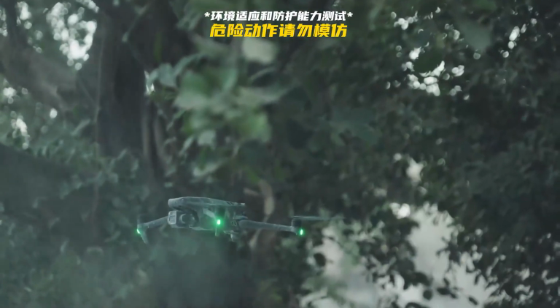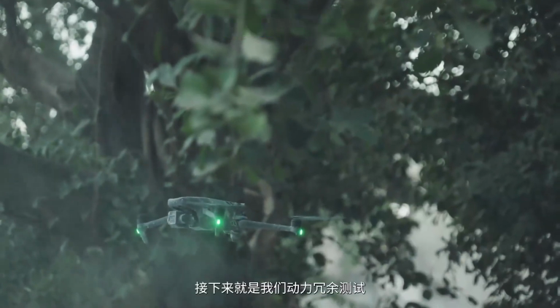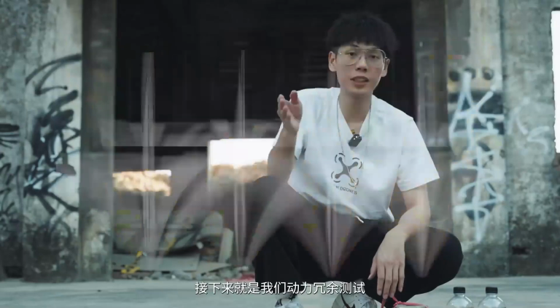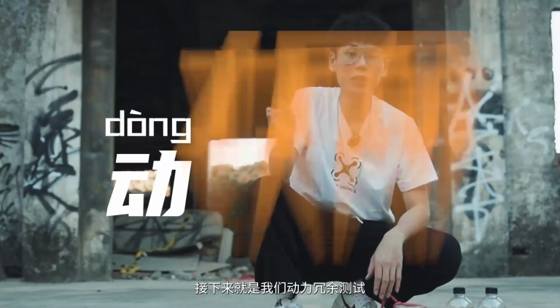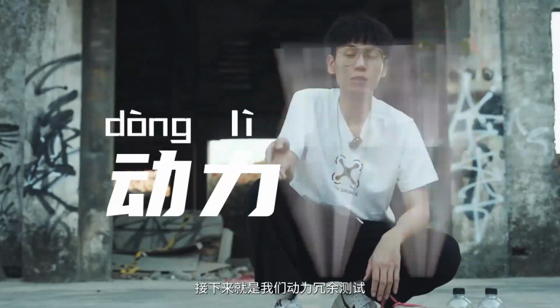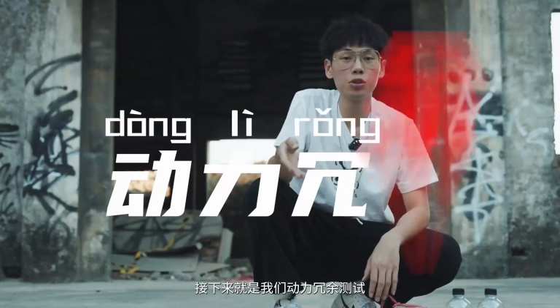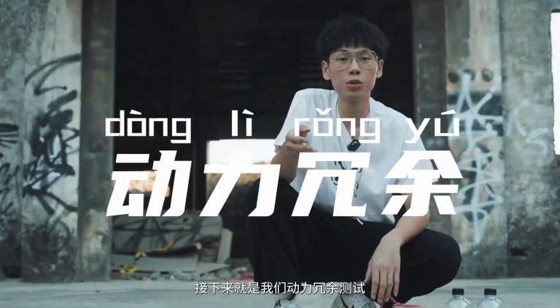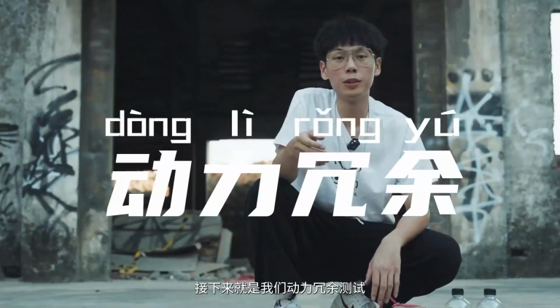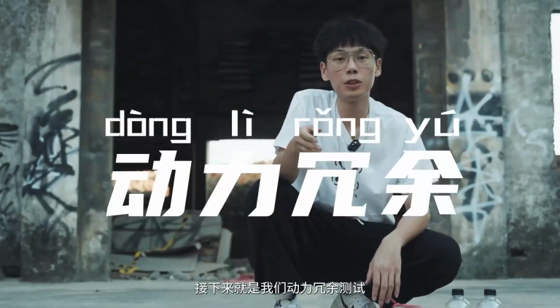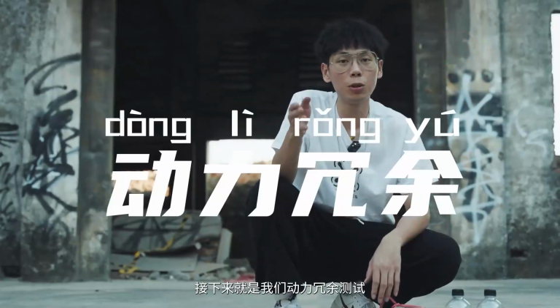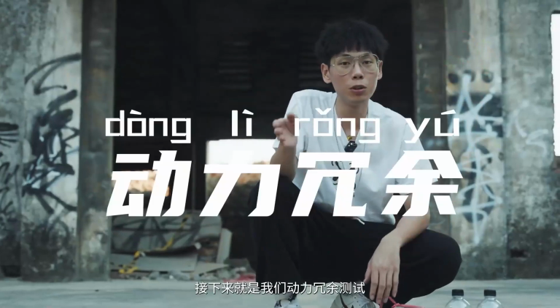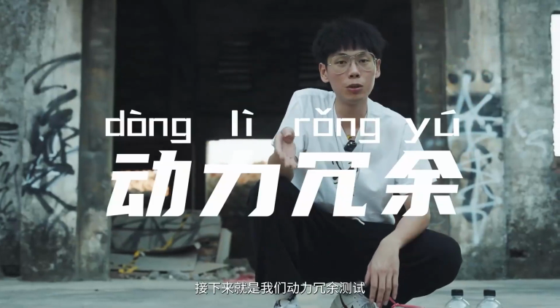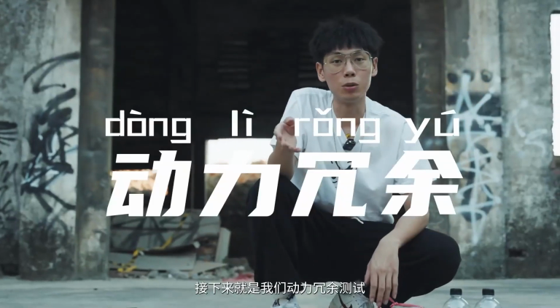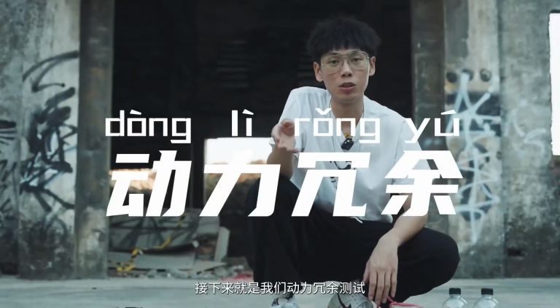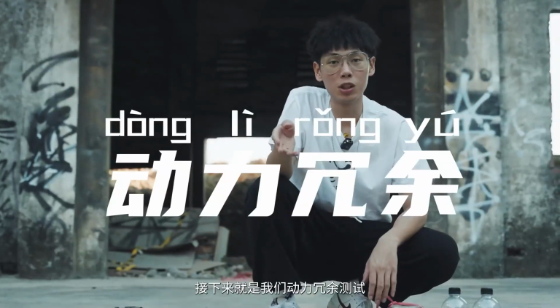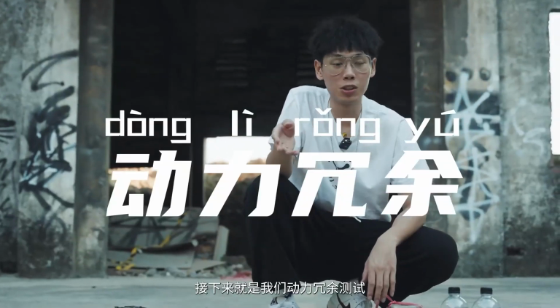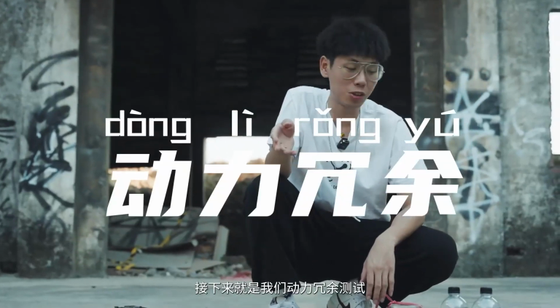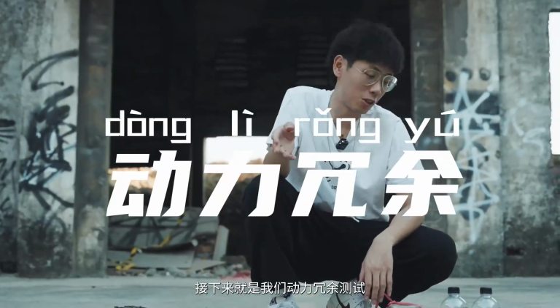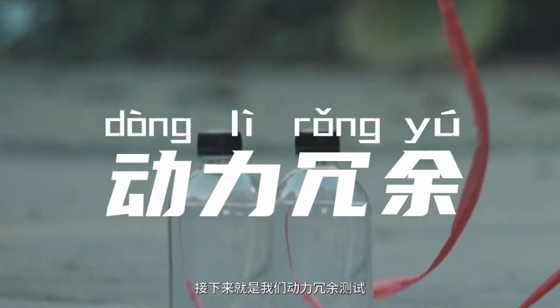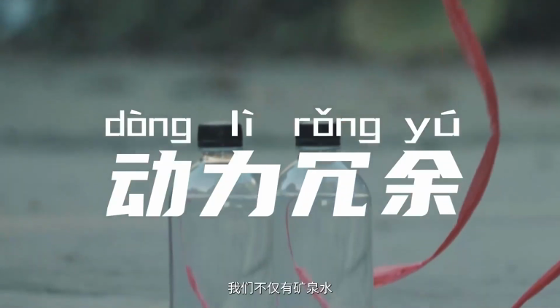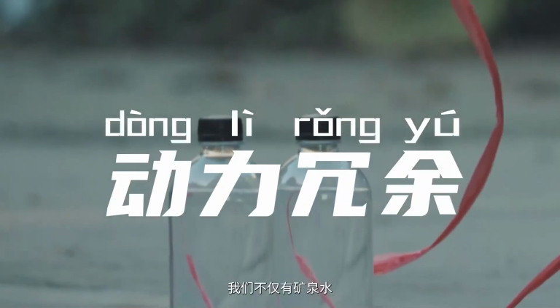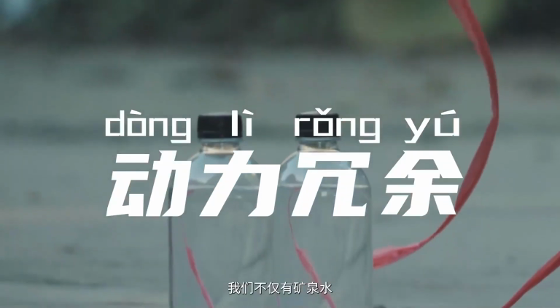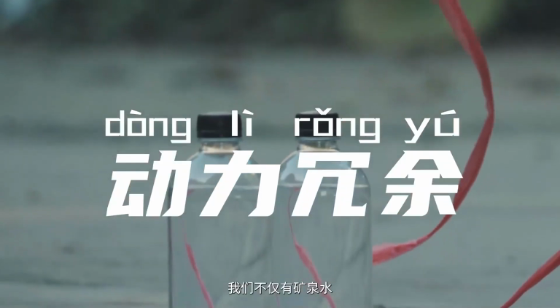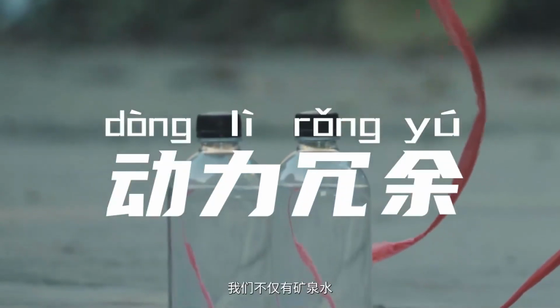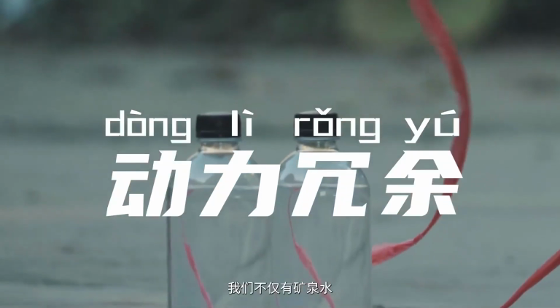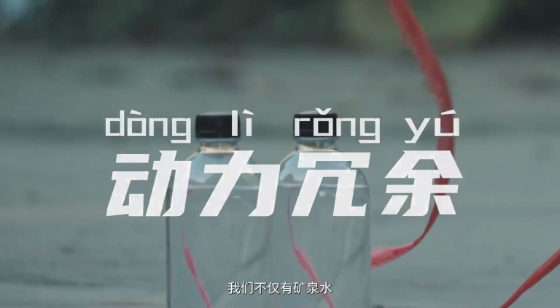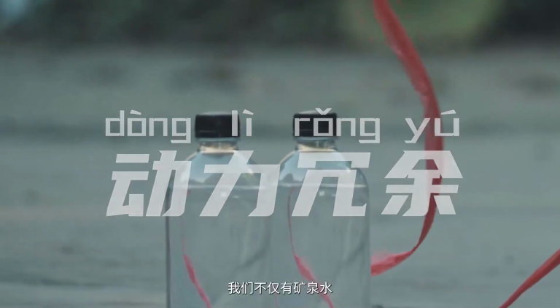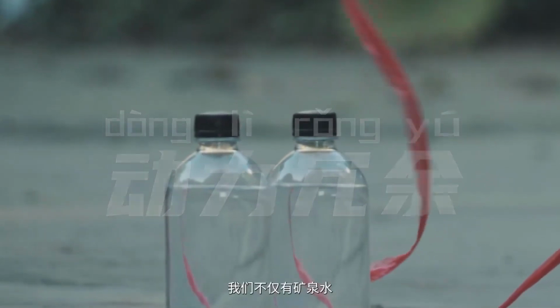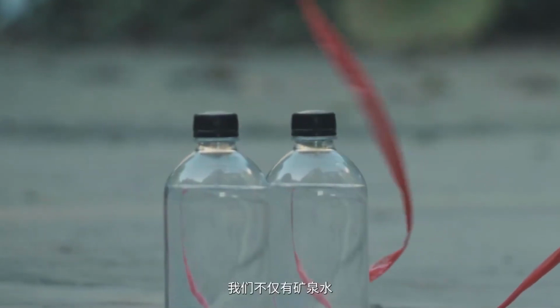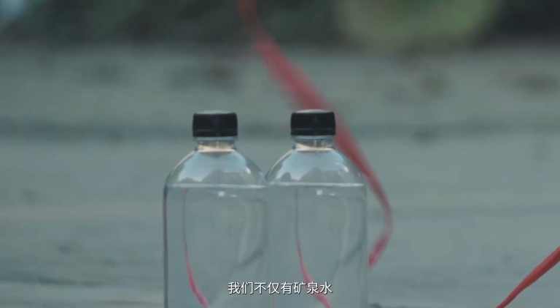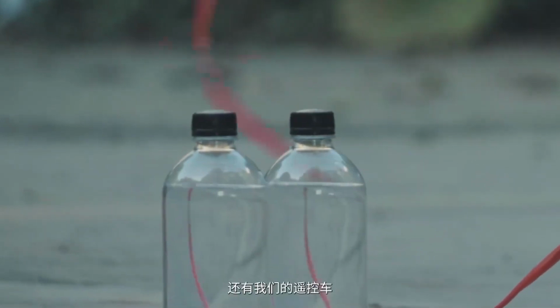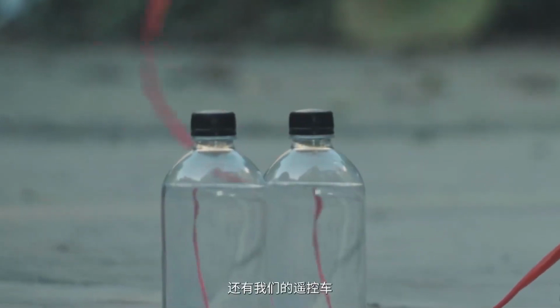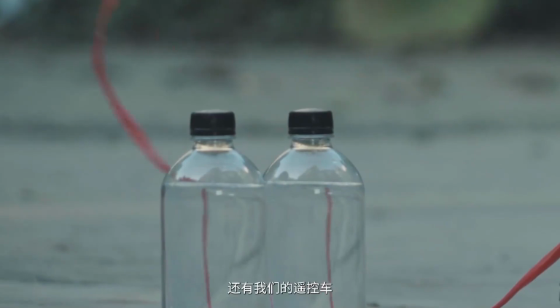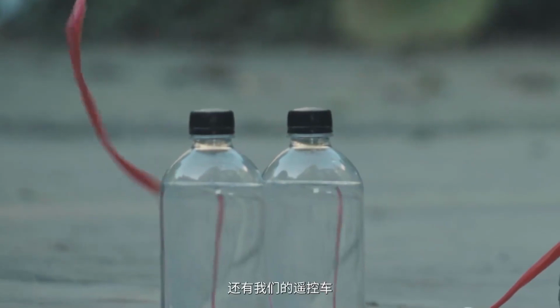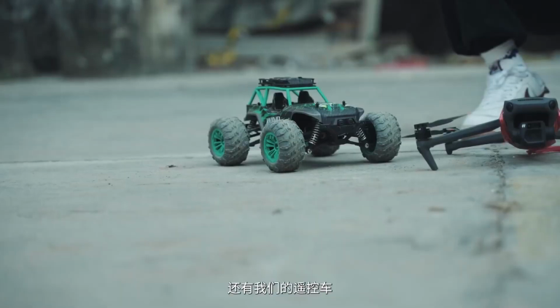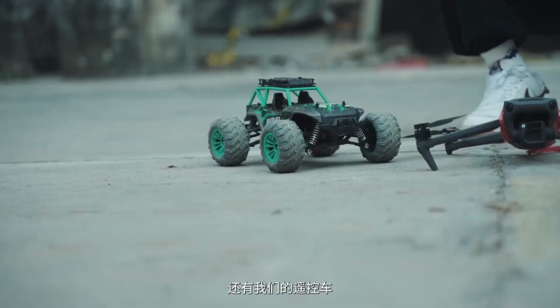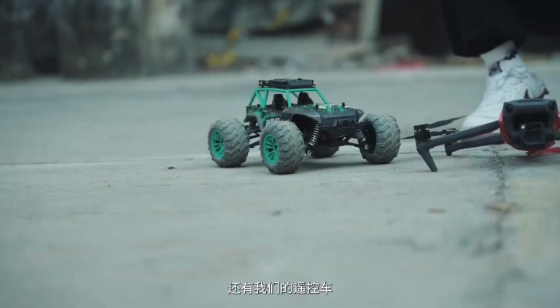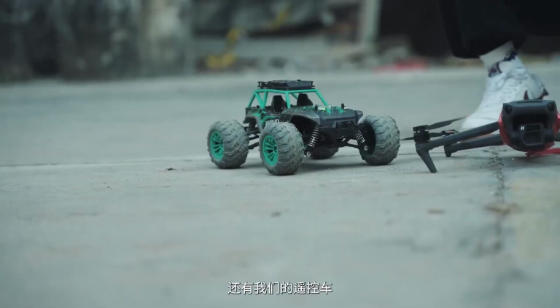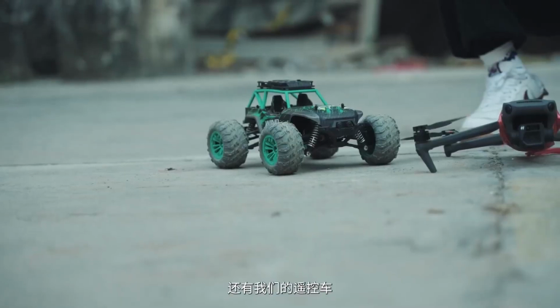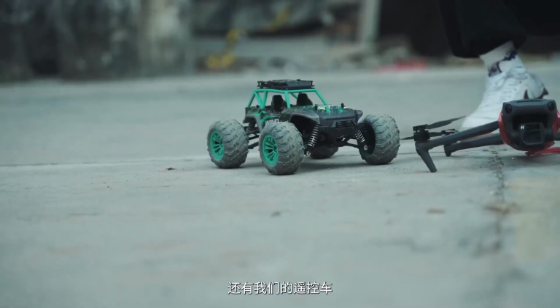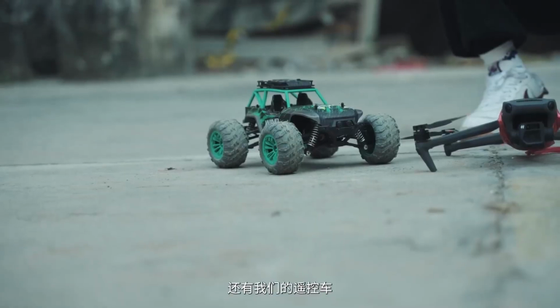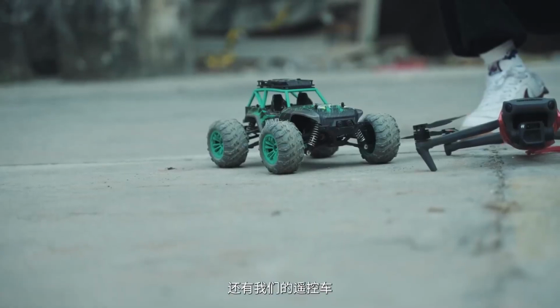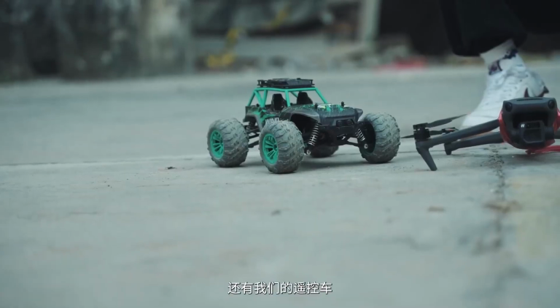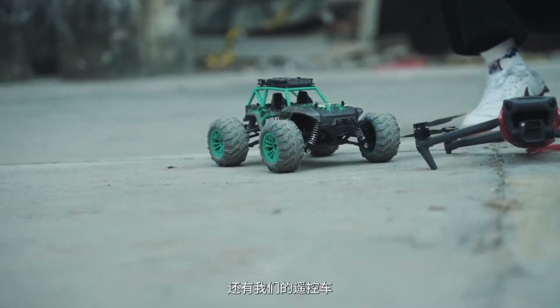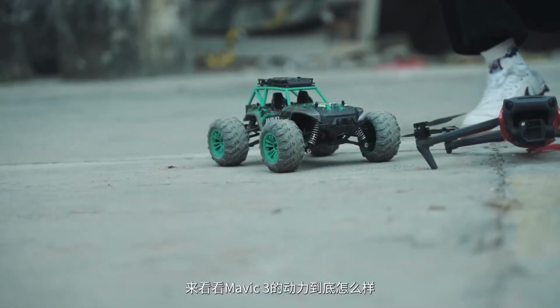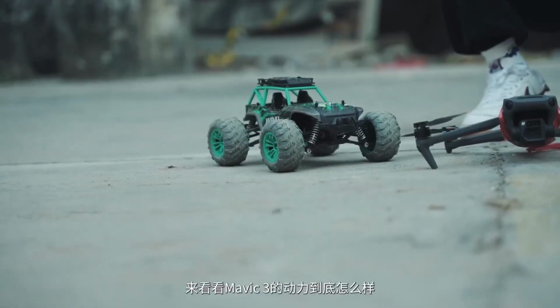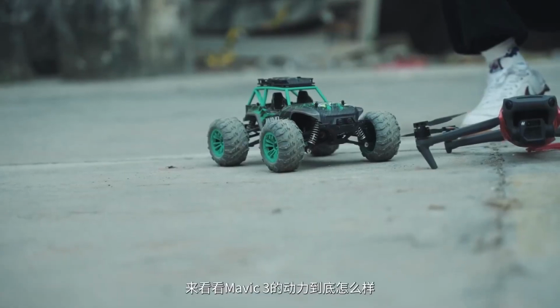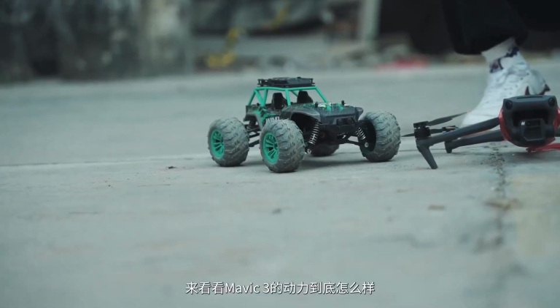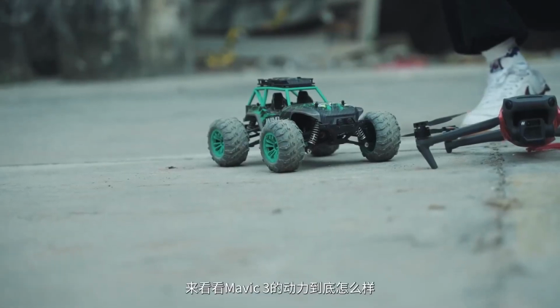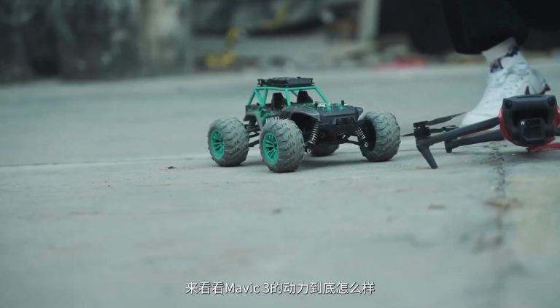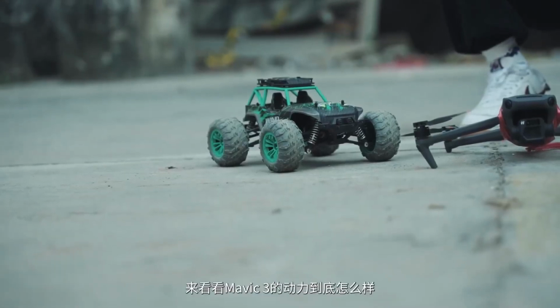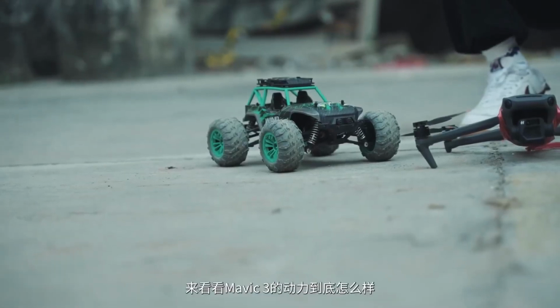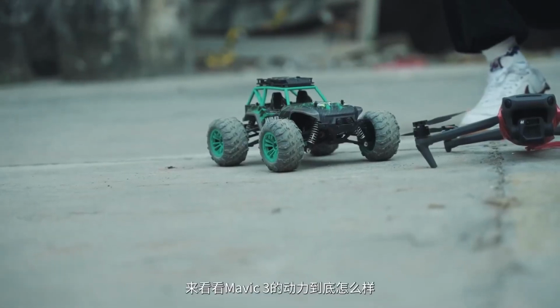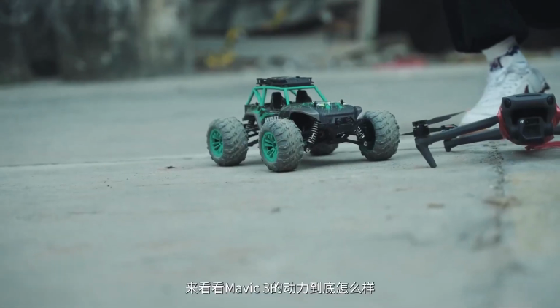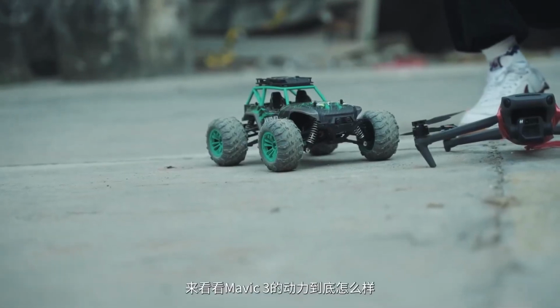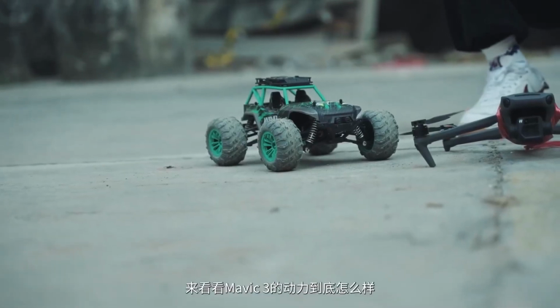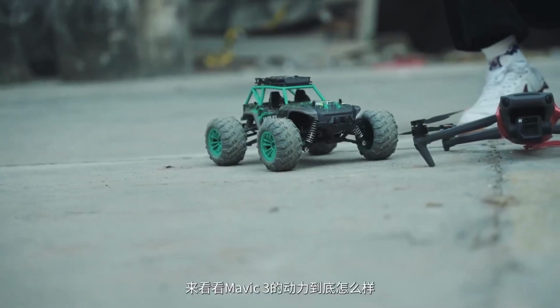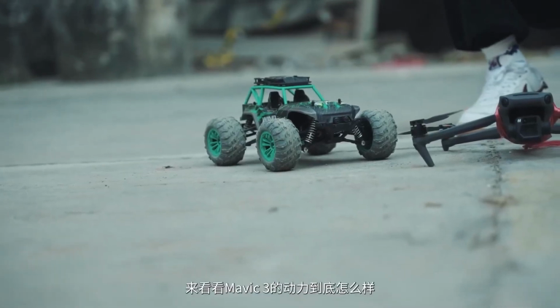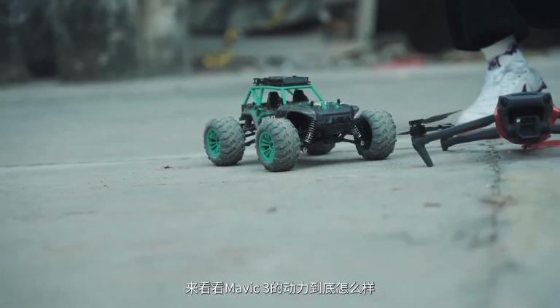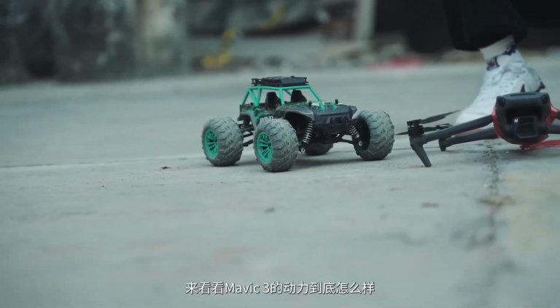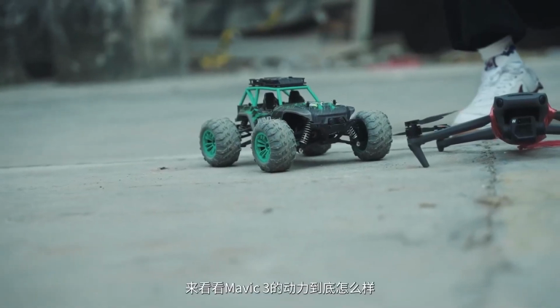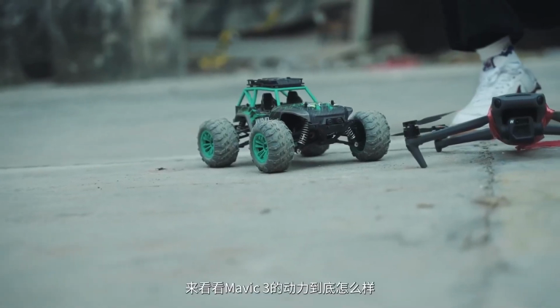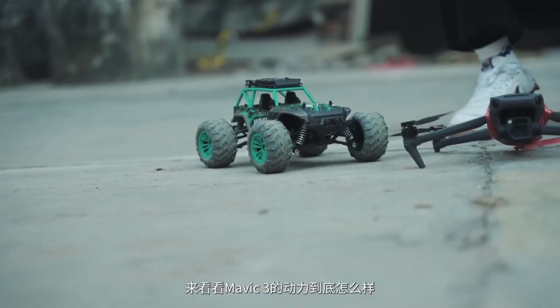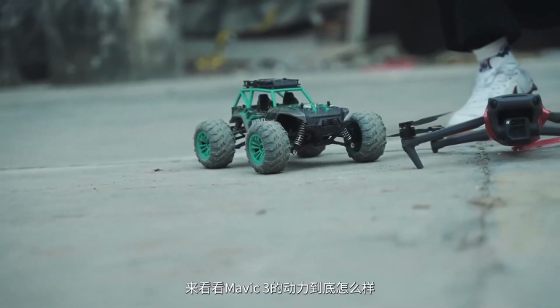Next is our dynamic redundancy test. We not only have mineral water but also our remote control car. Let's see what the power of the Mavic 3 is.